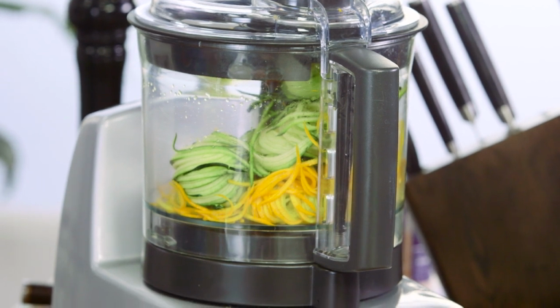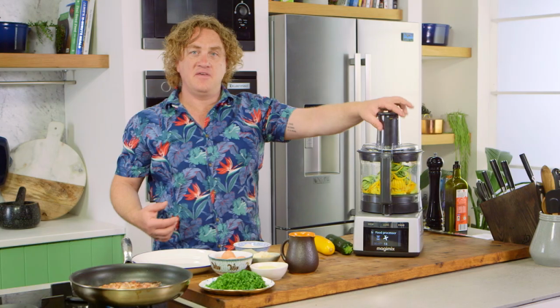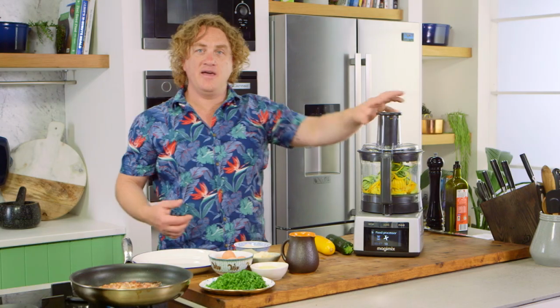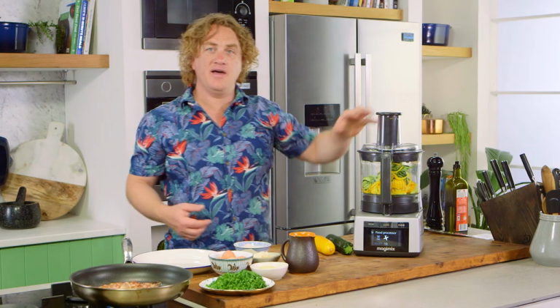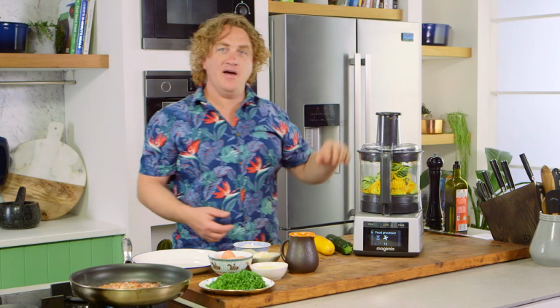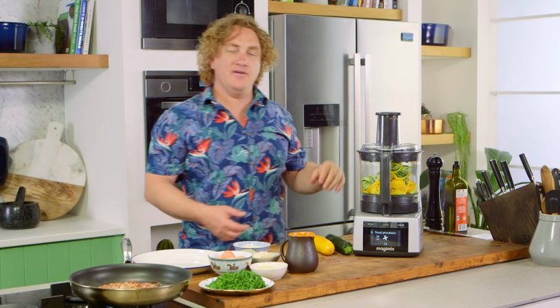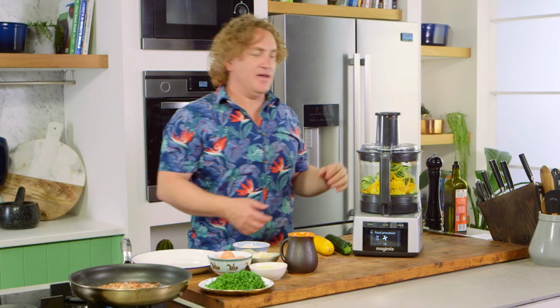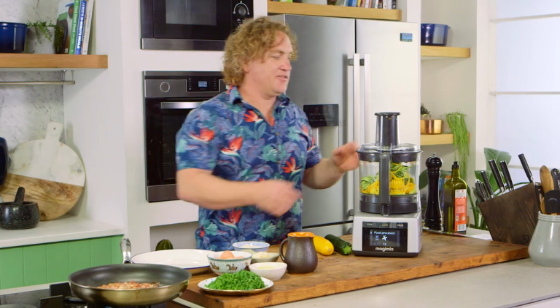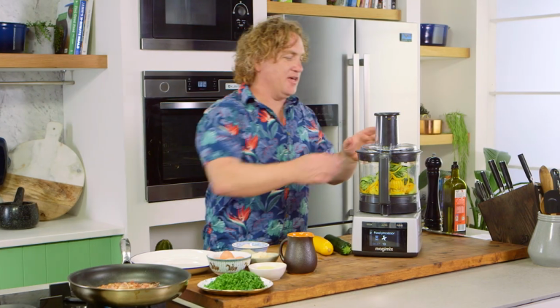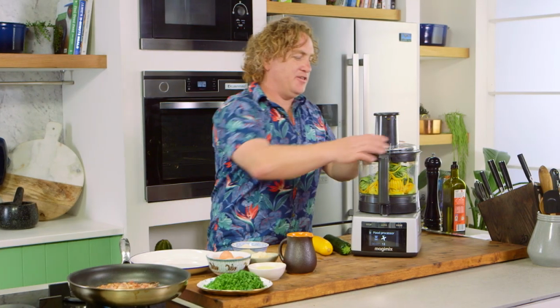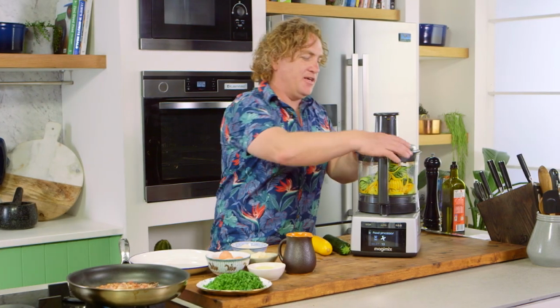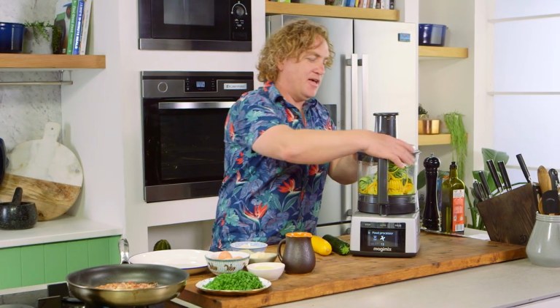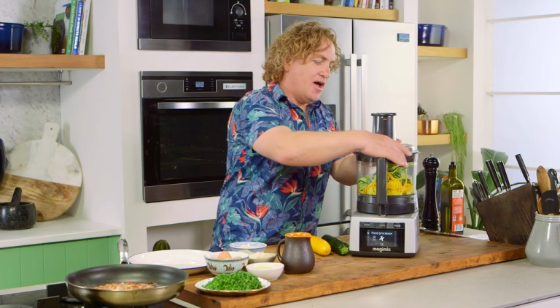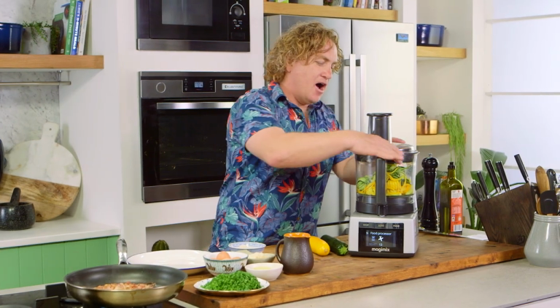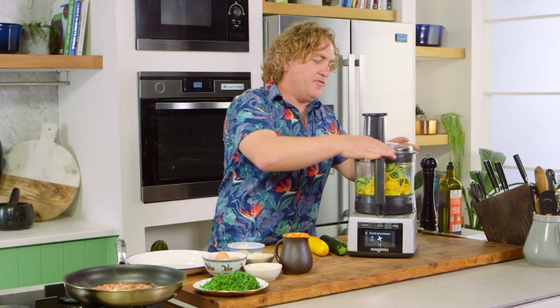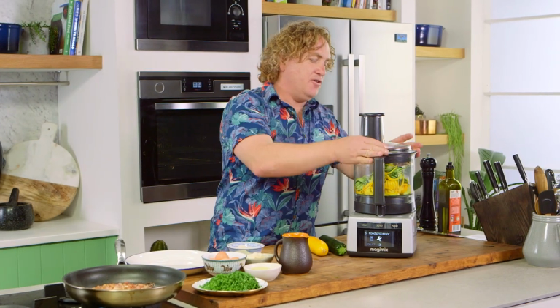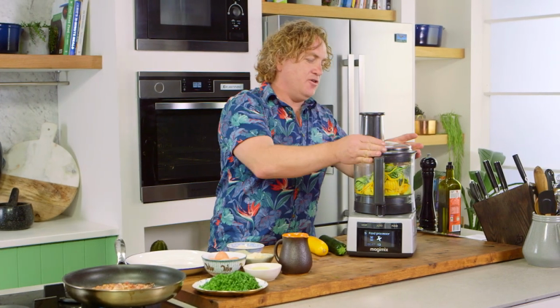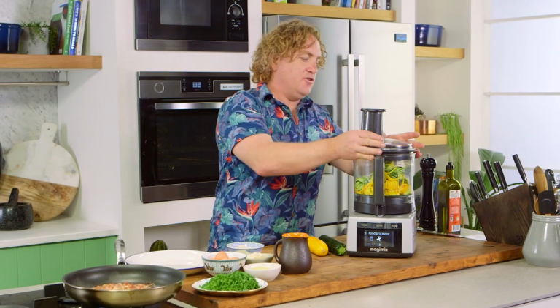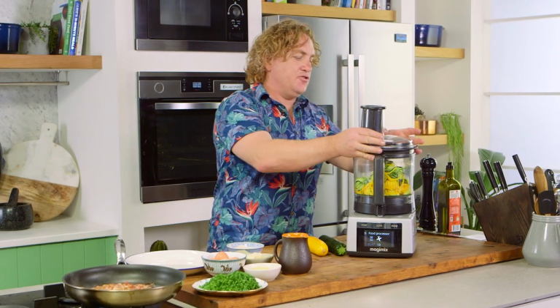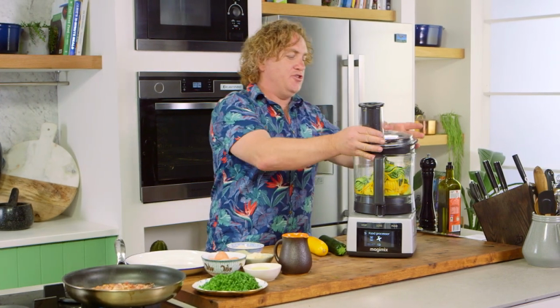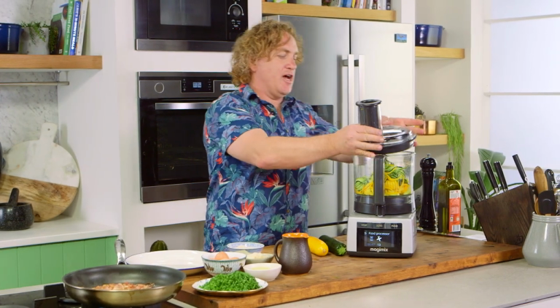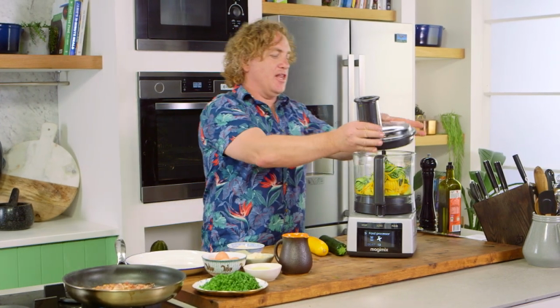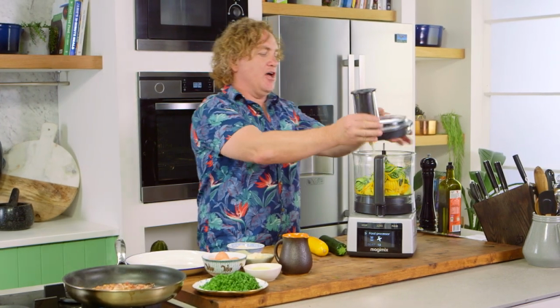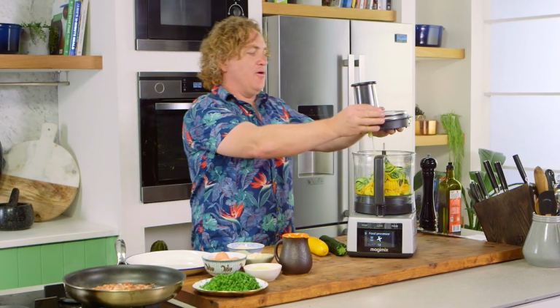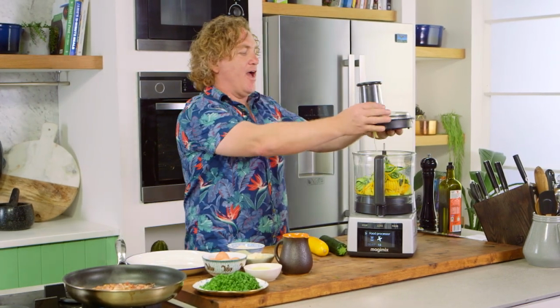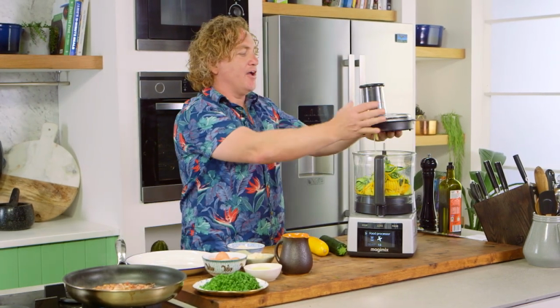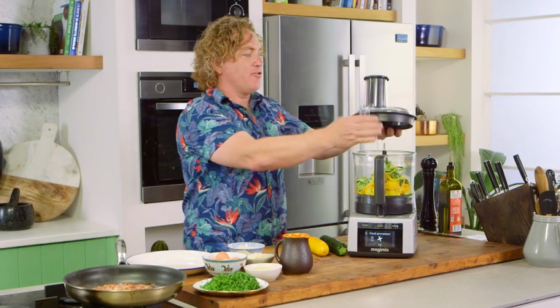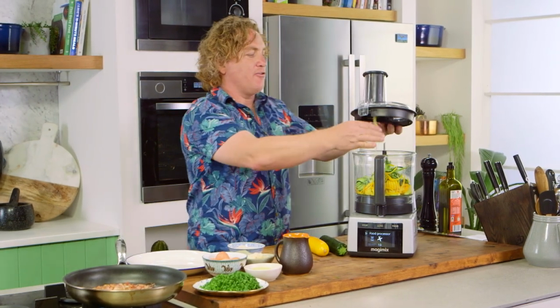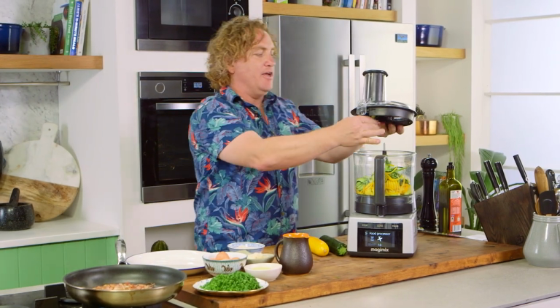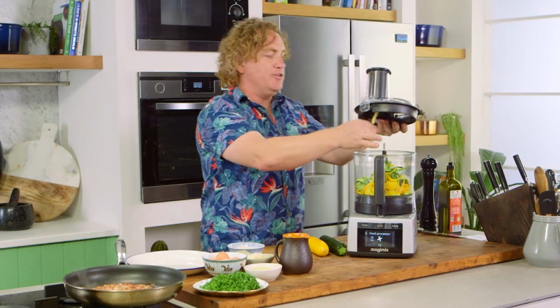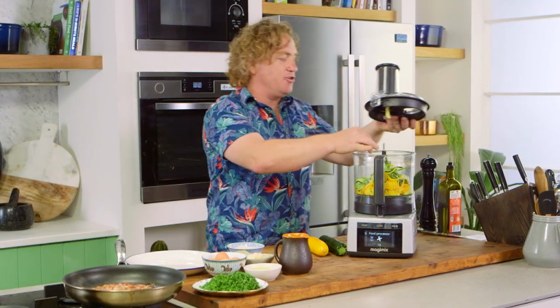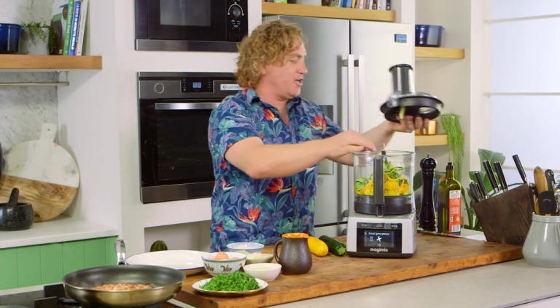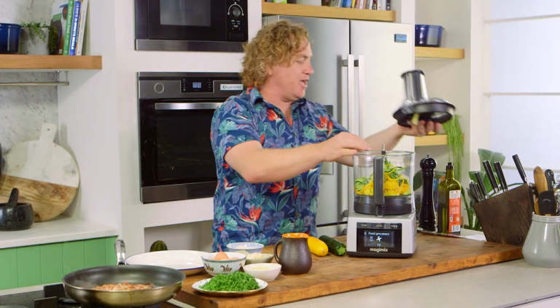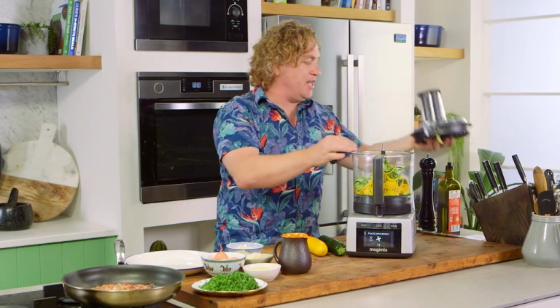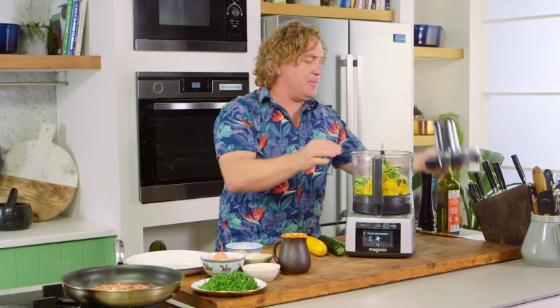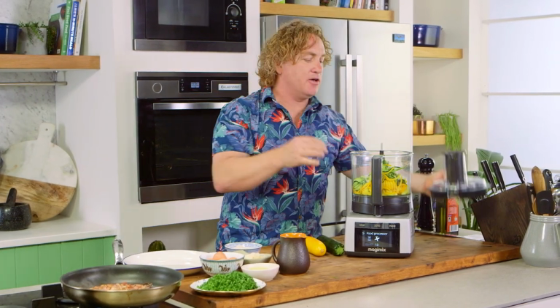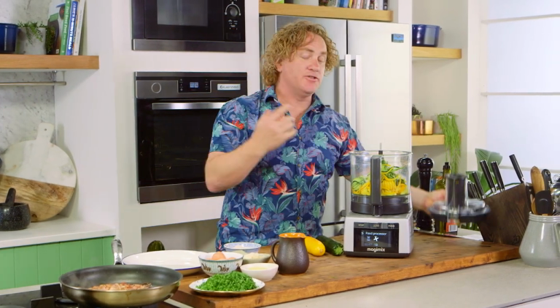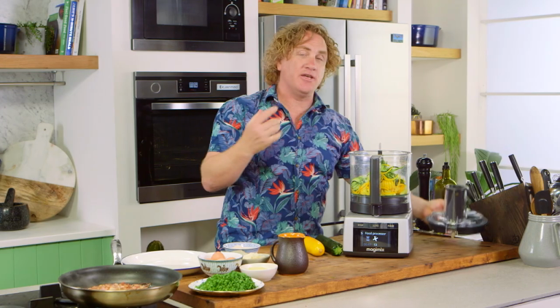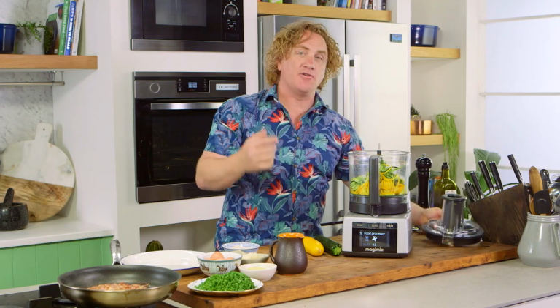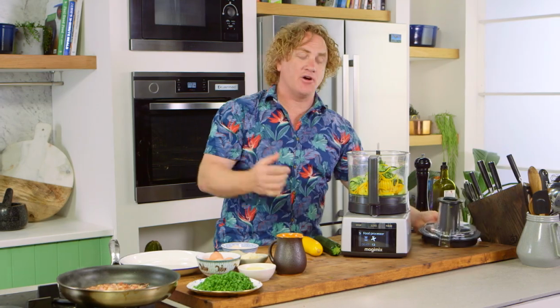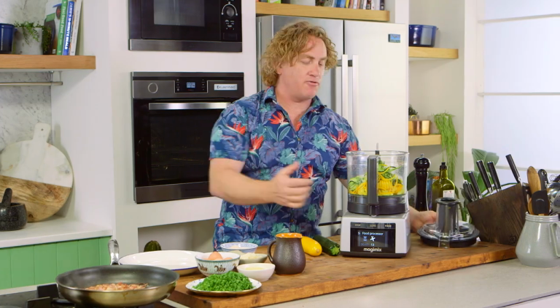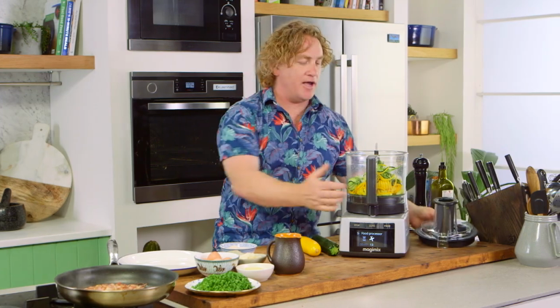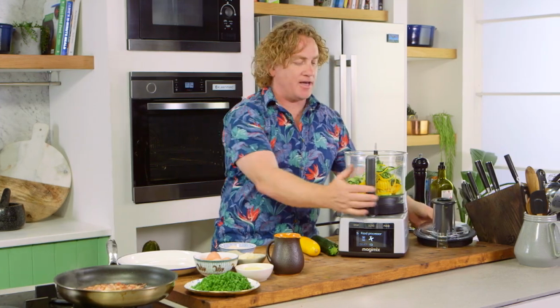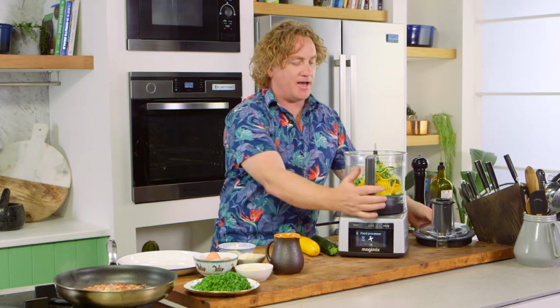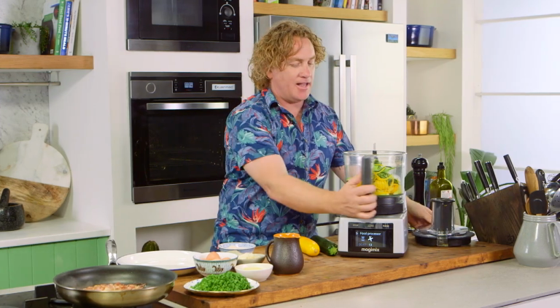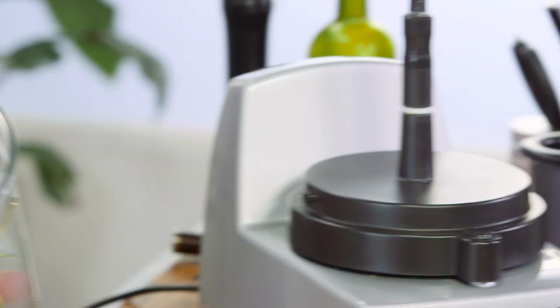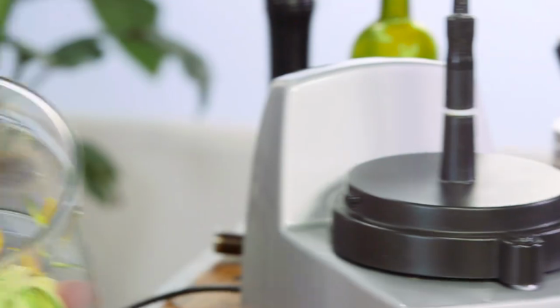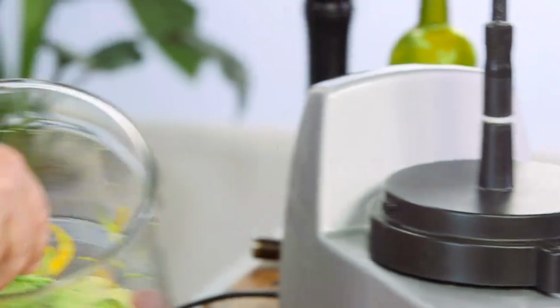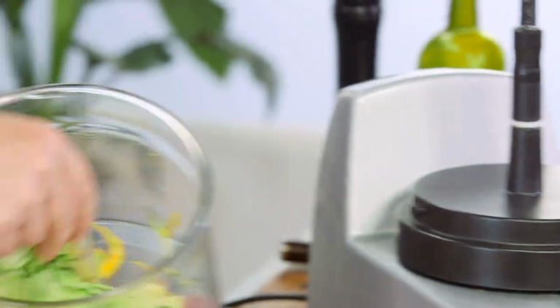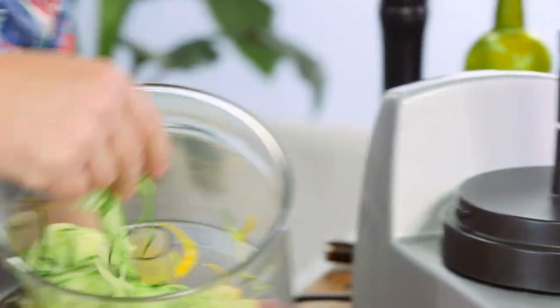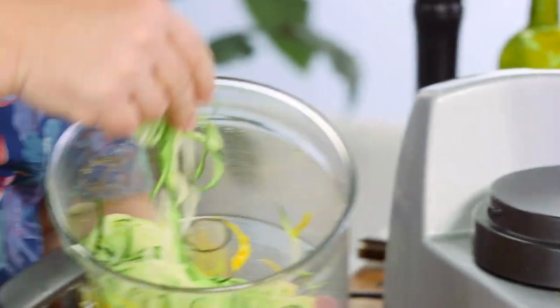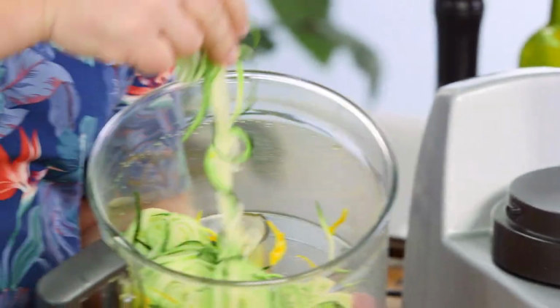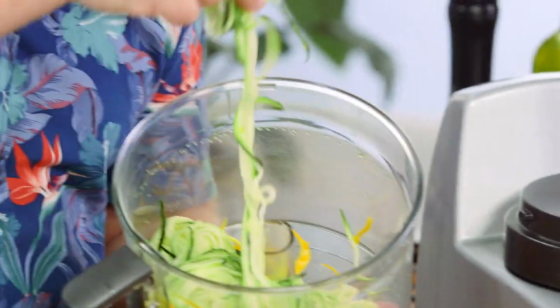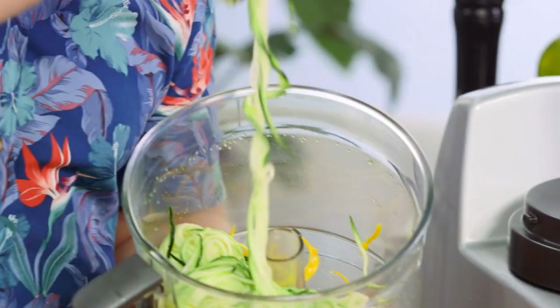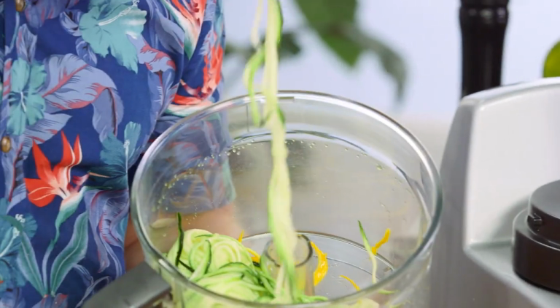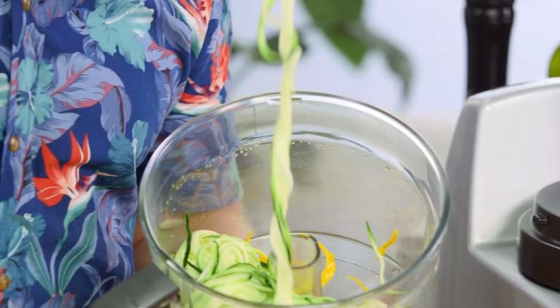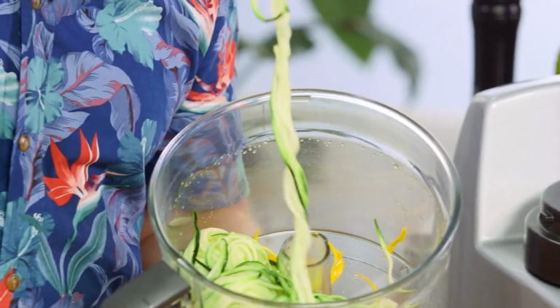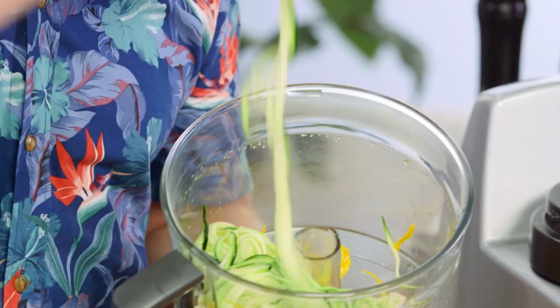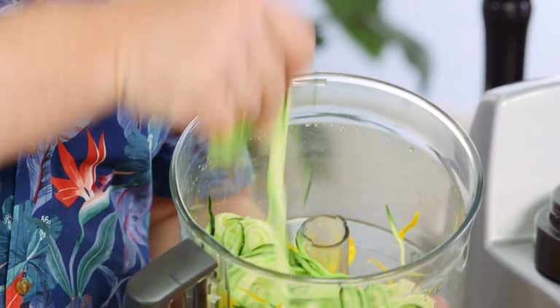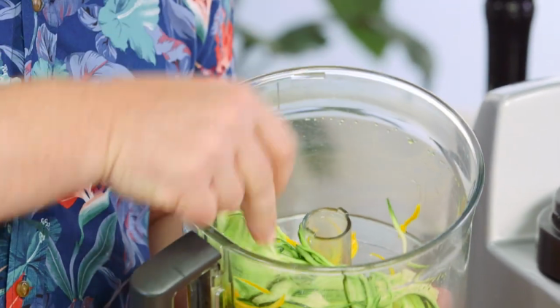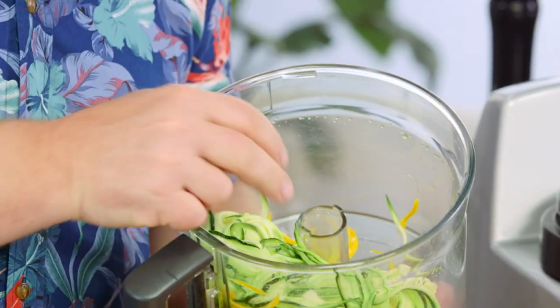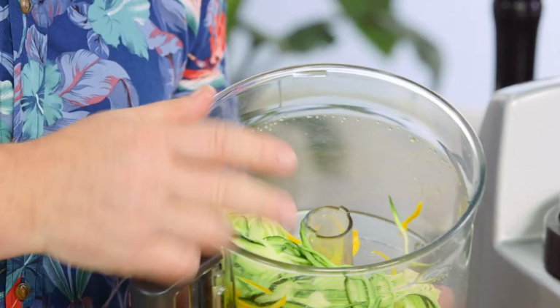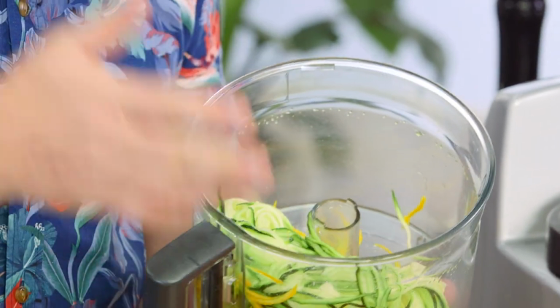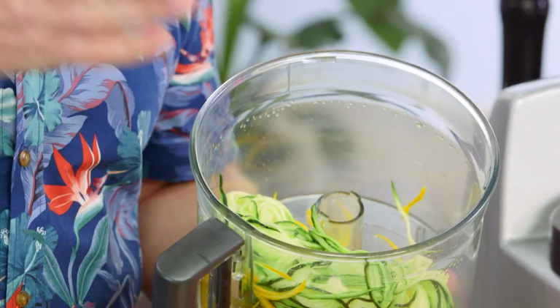There you go, that's easy. I've used yellow and green zucchini because they've got great colour. Look at that — it's spaghetti ready to go.